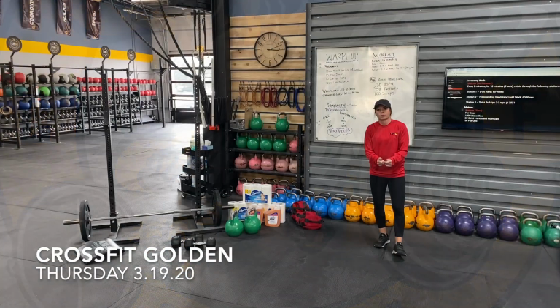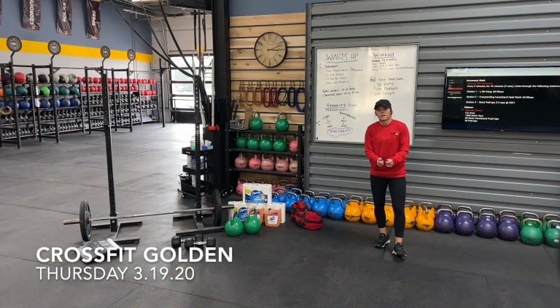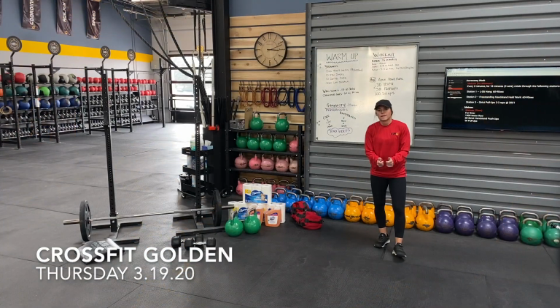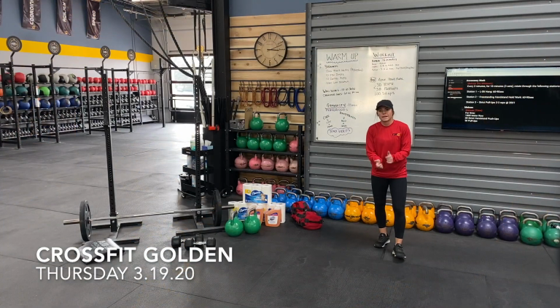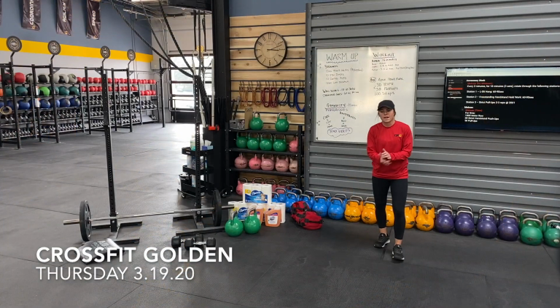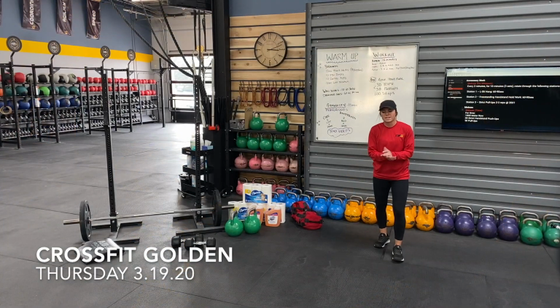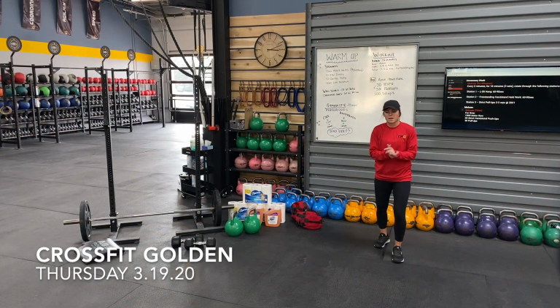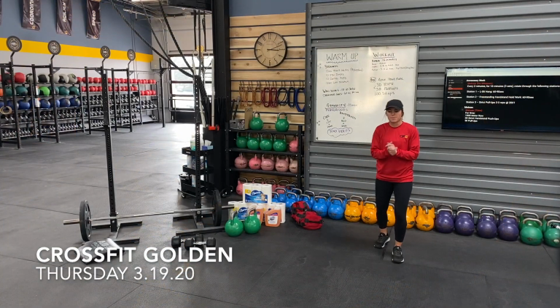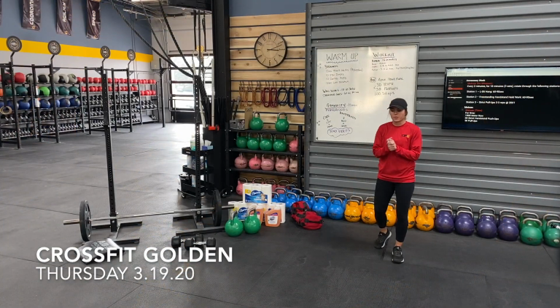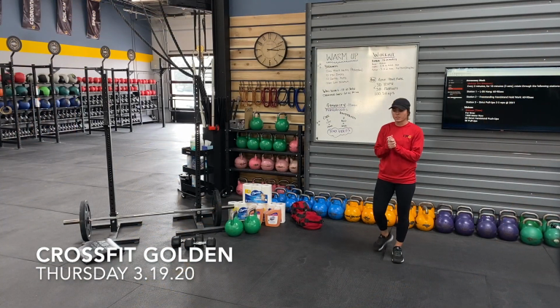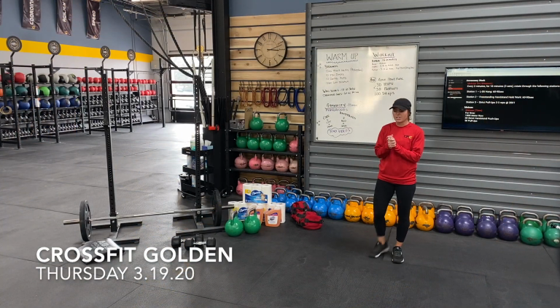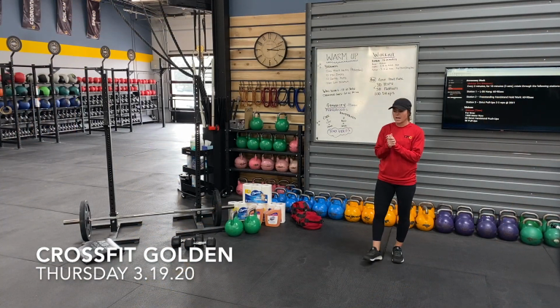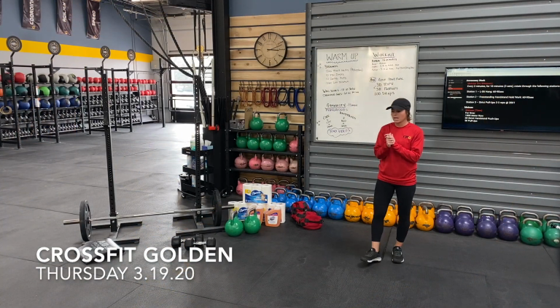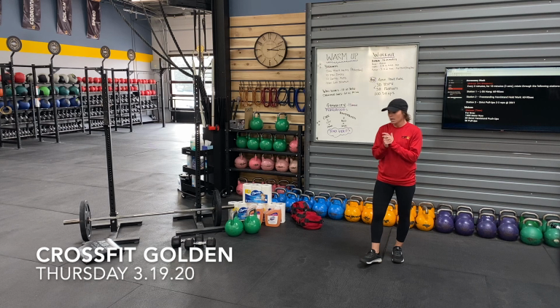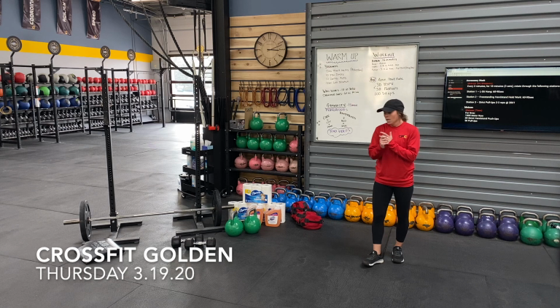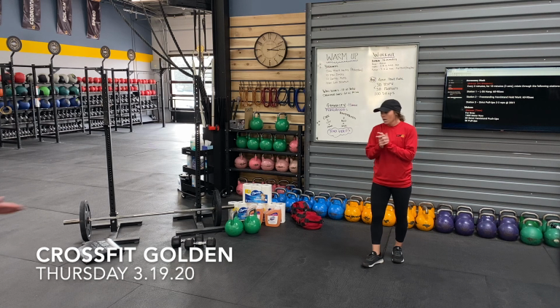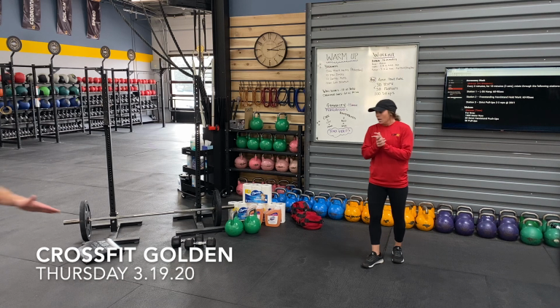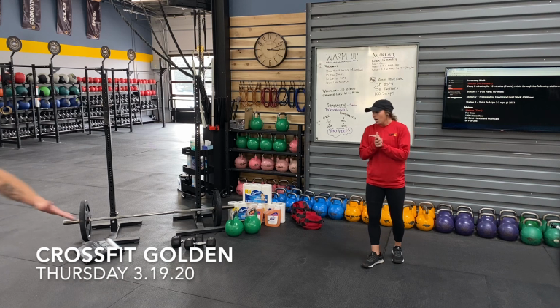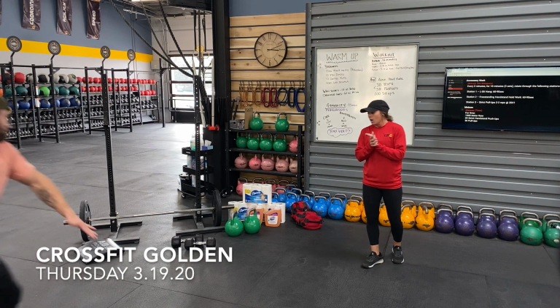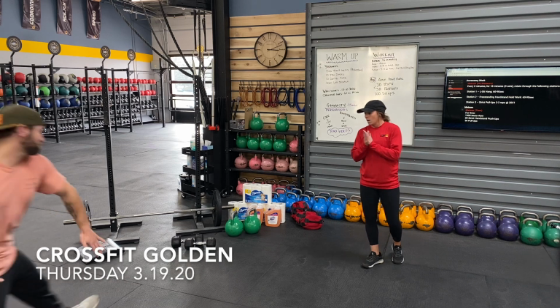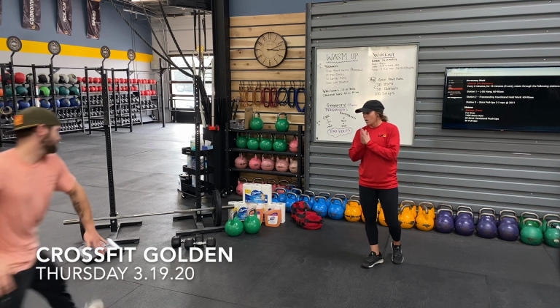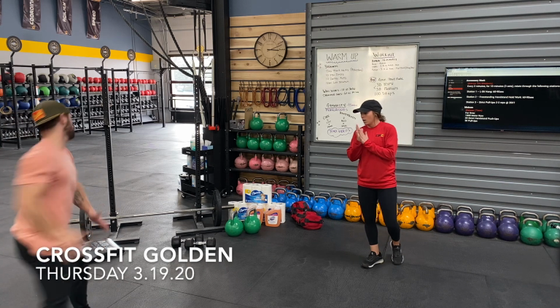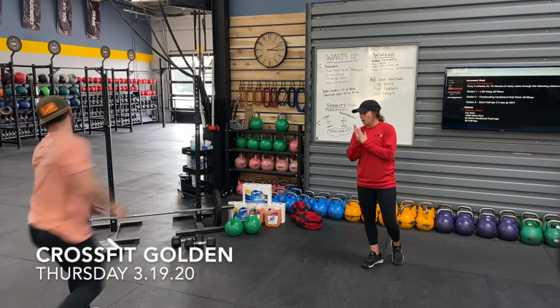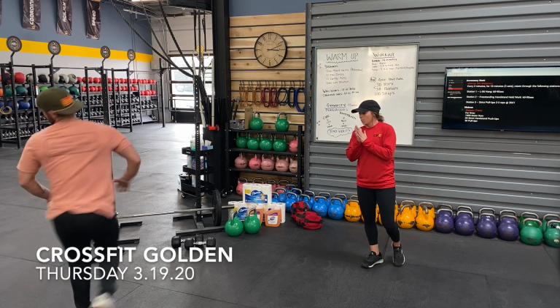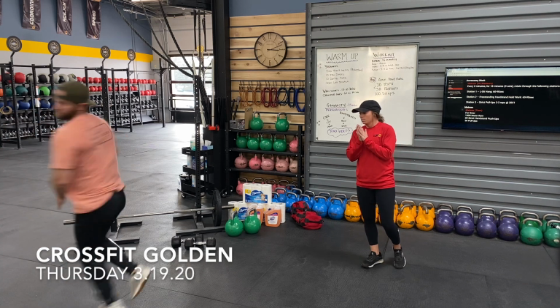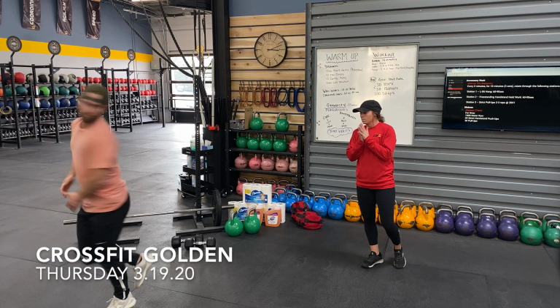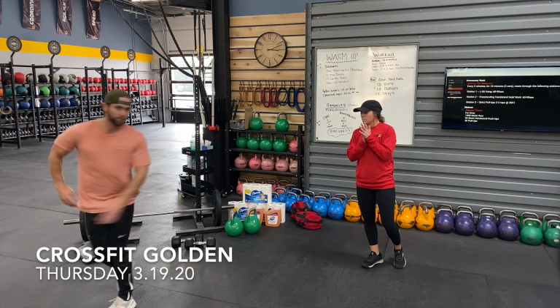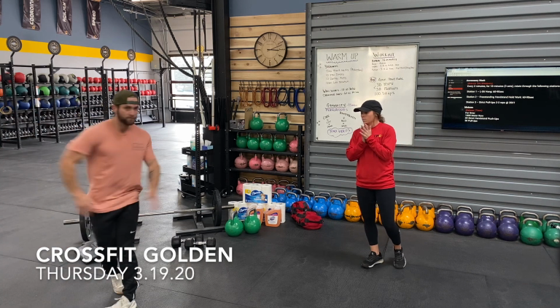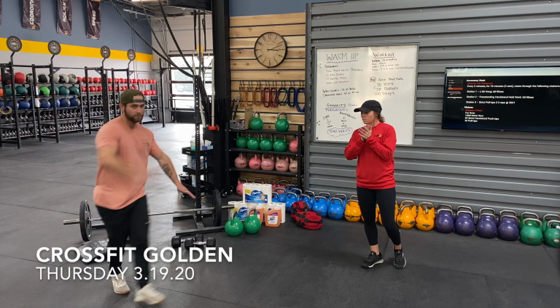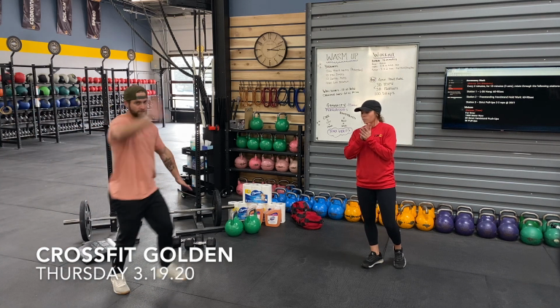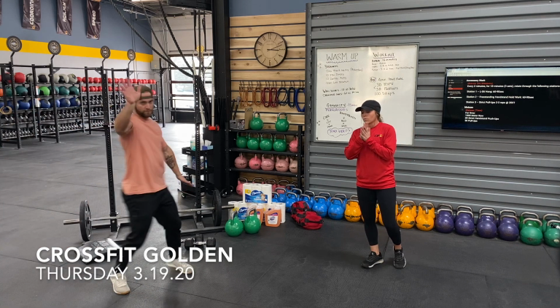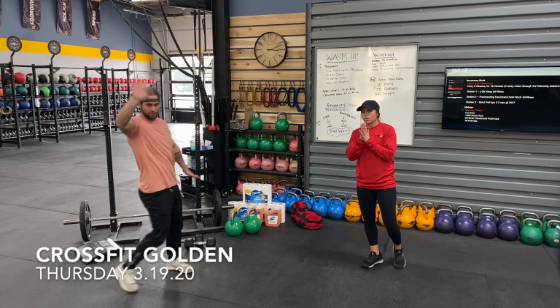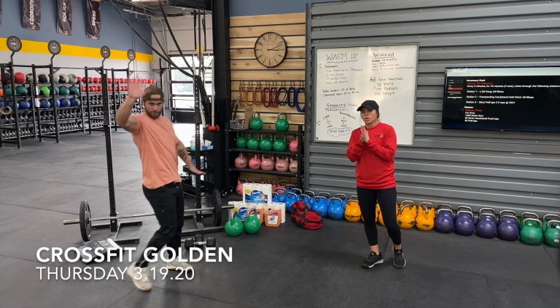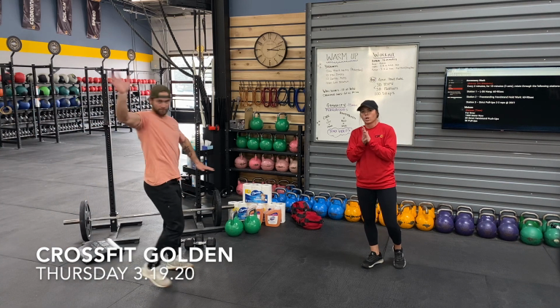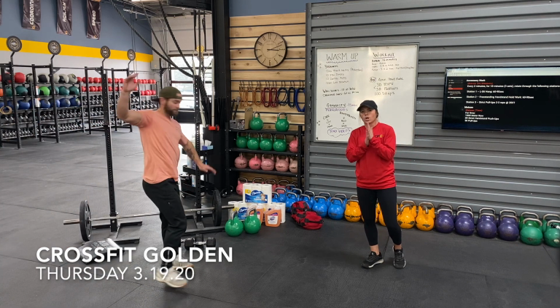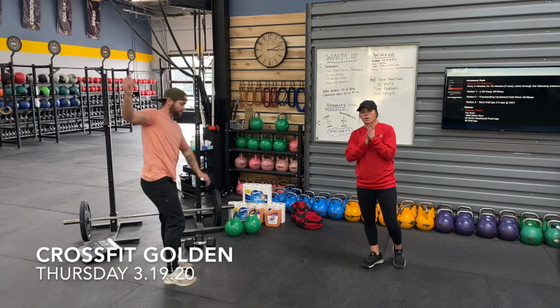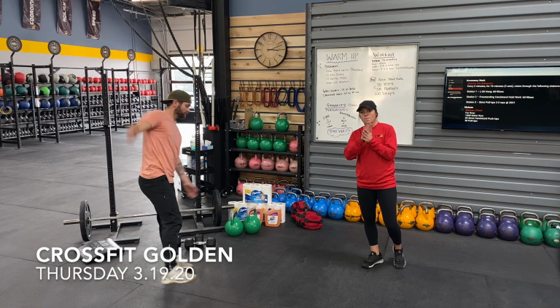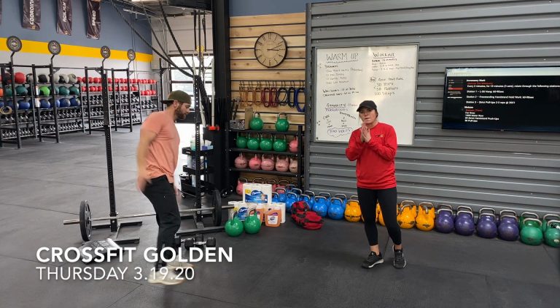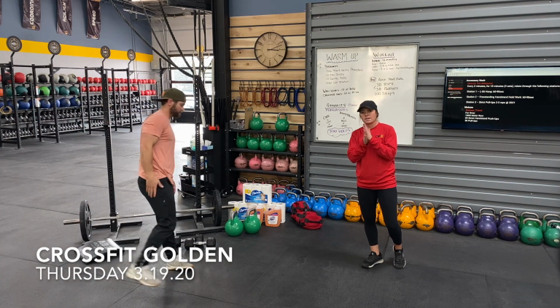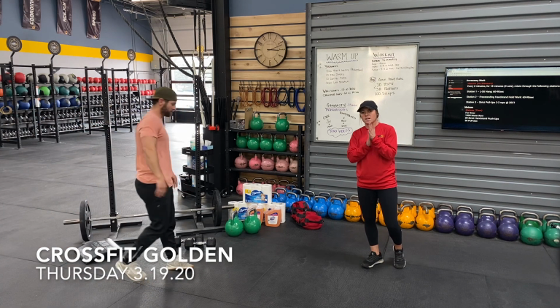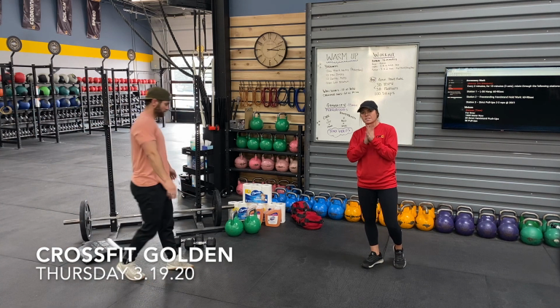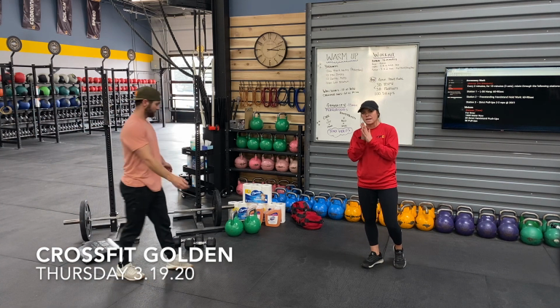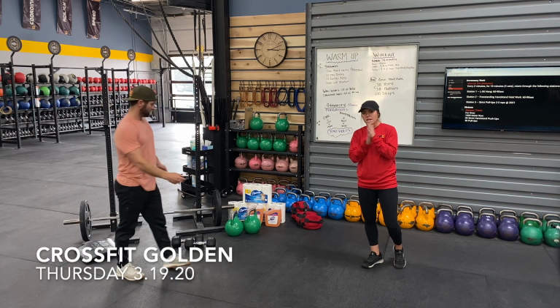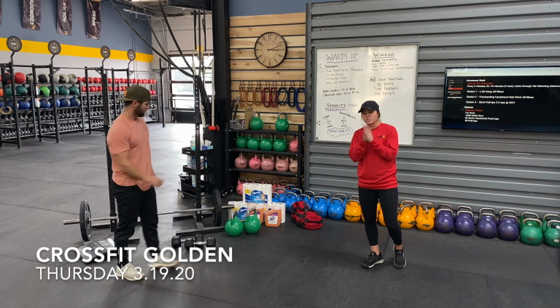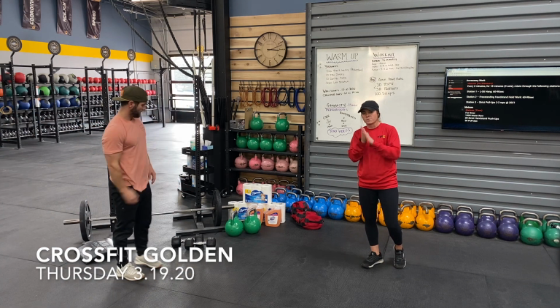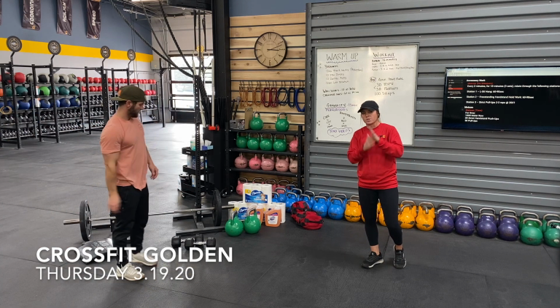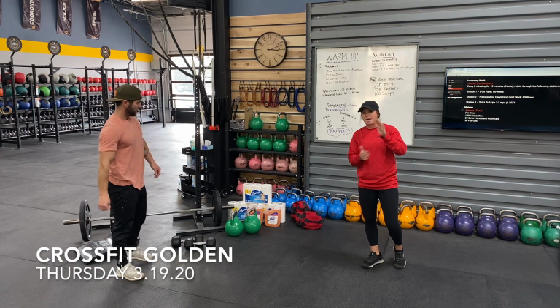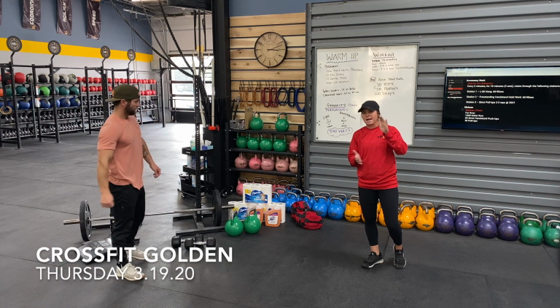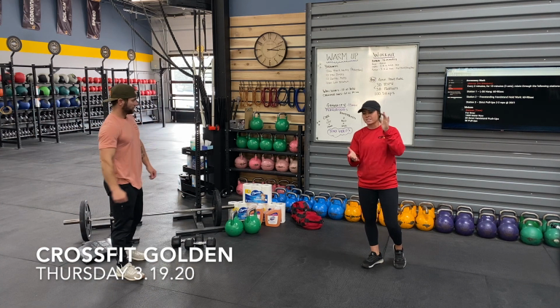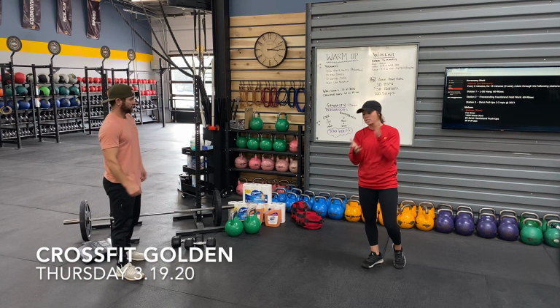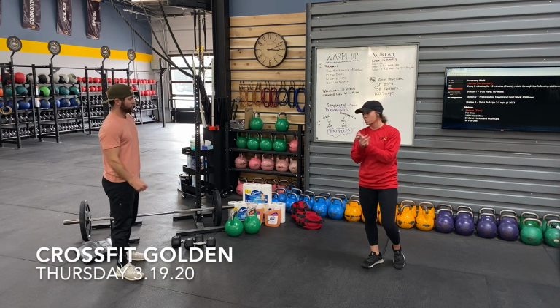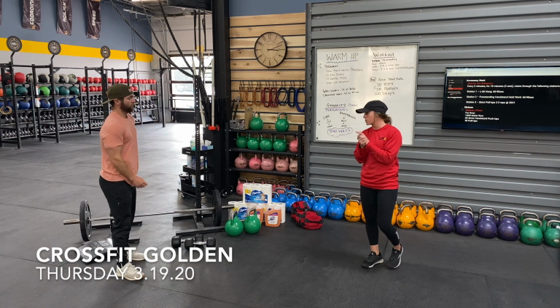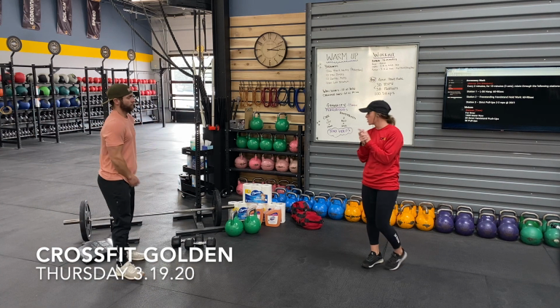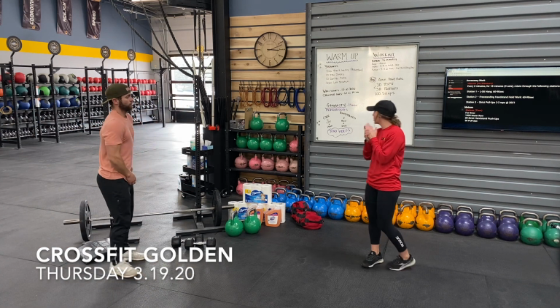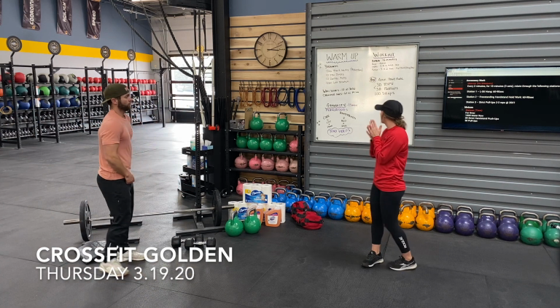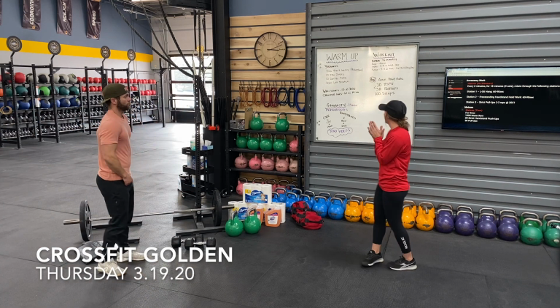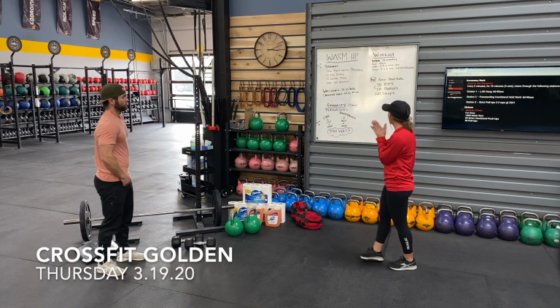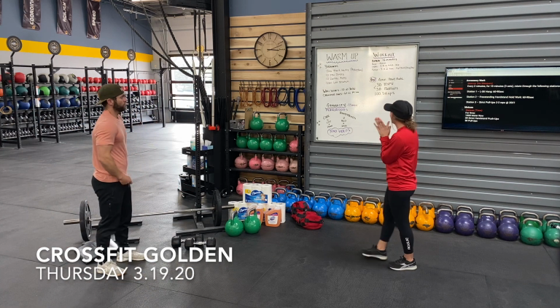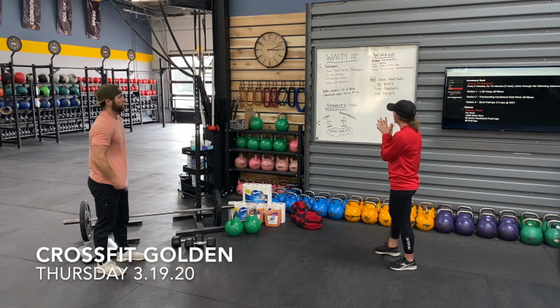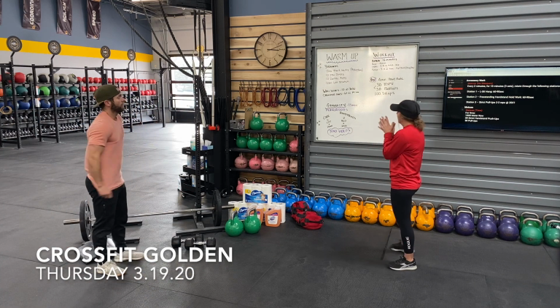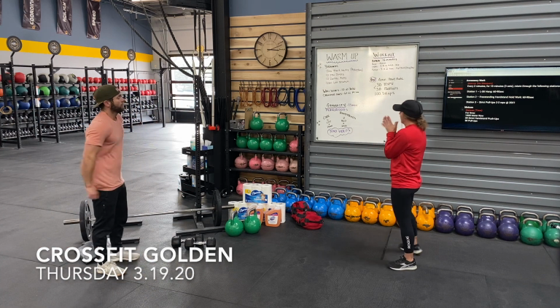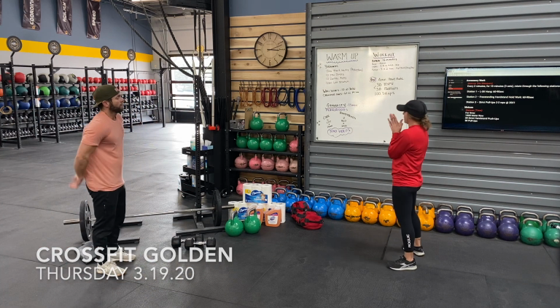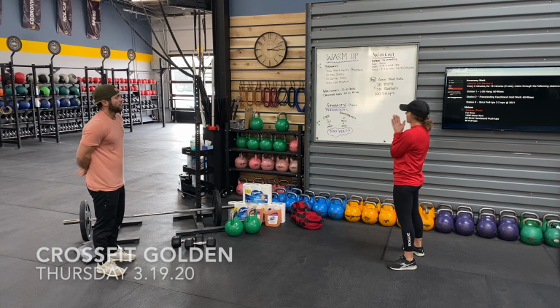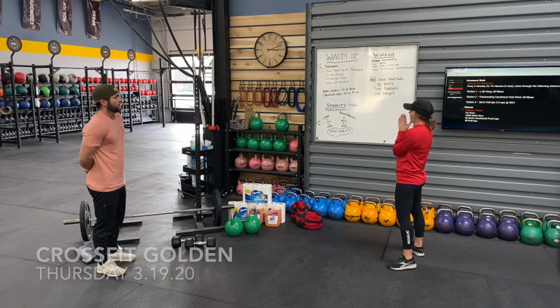Hey guys, happy Thursday! Longer med-con today with some gymnastics, so here we go.